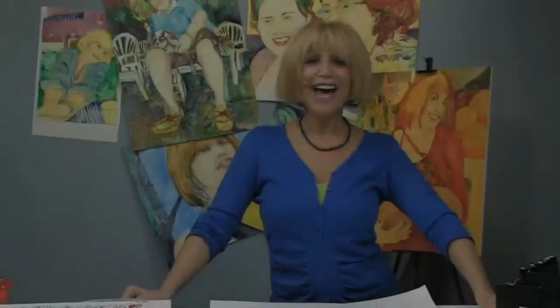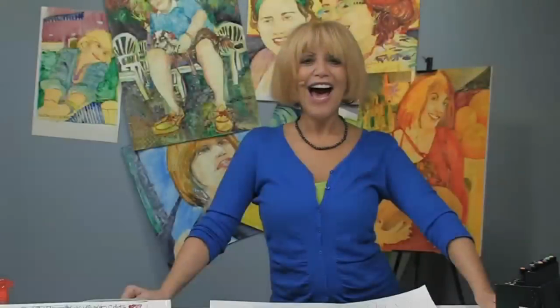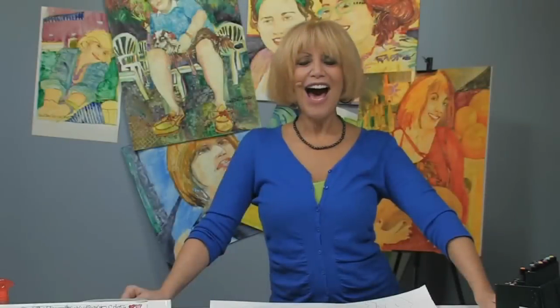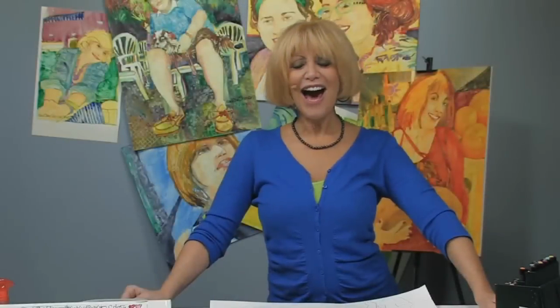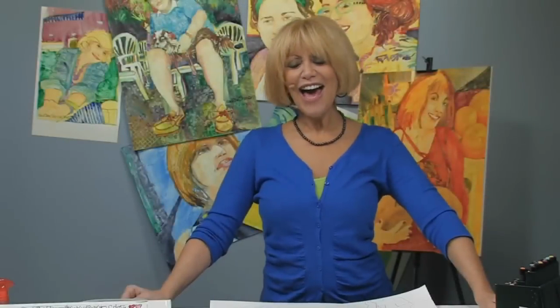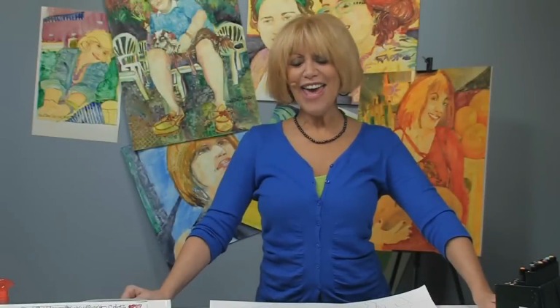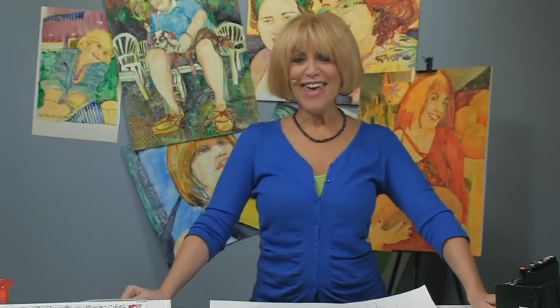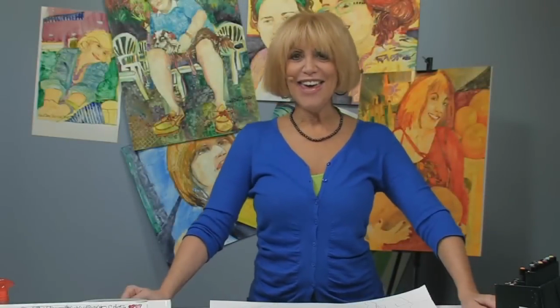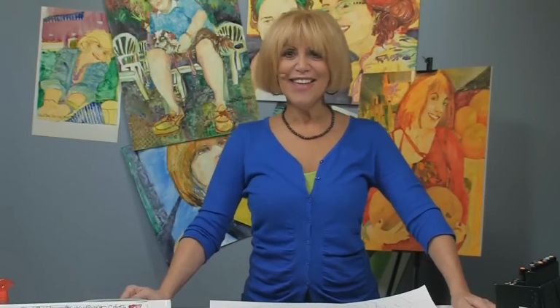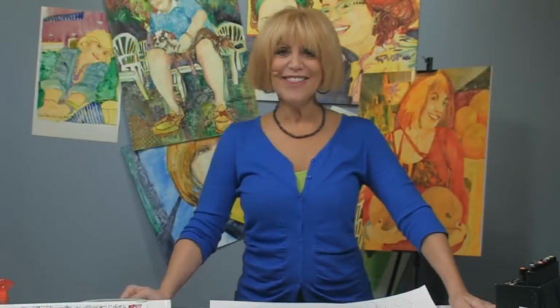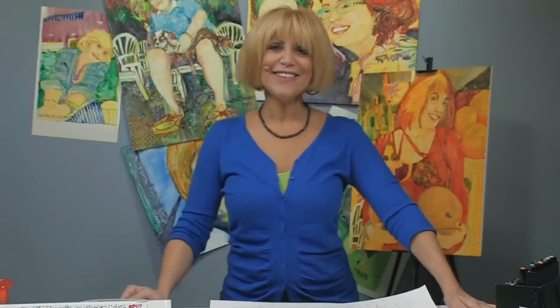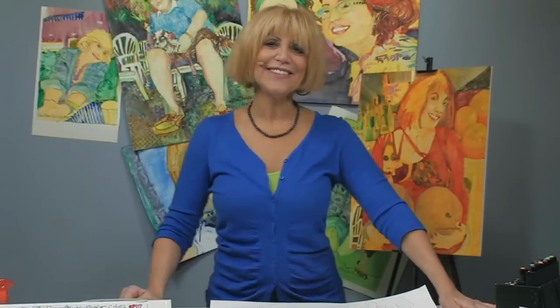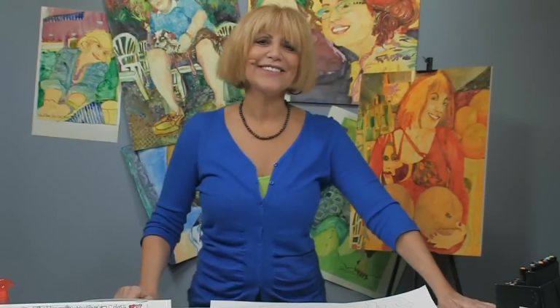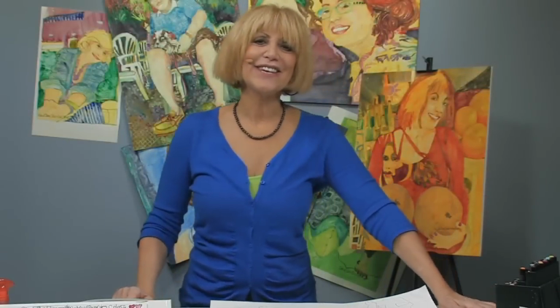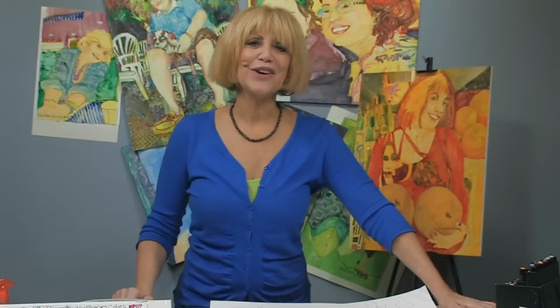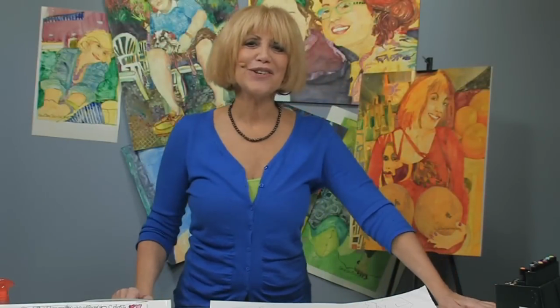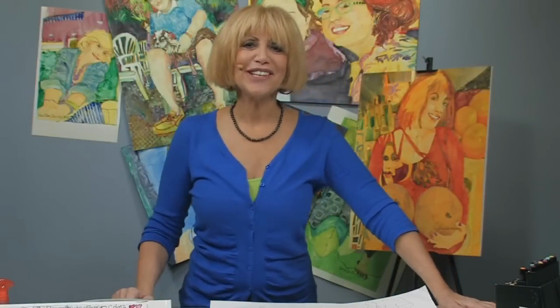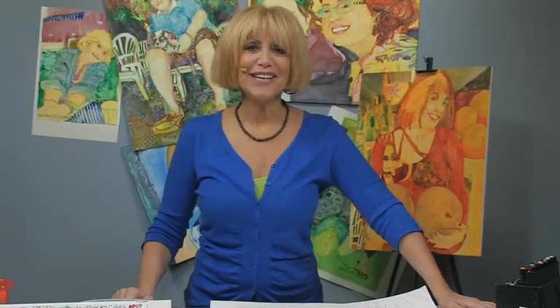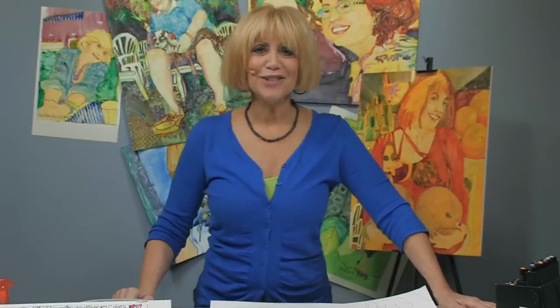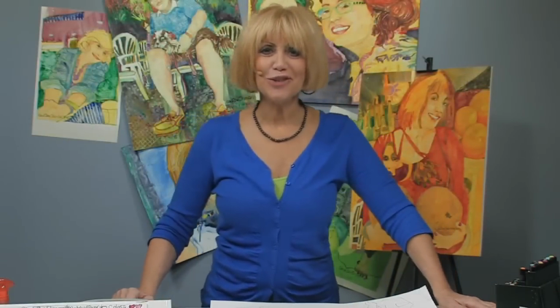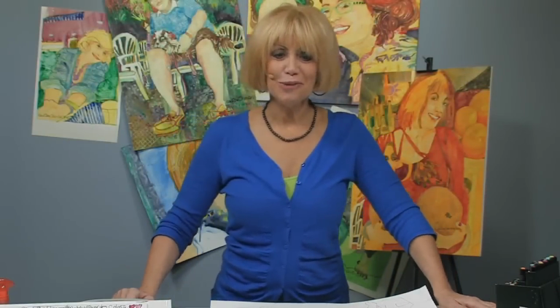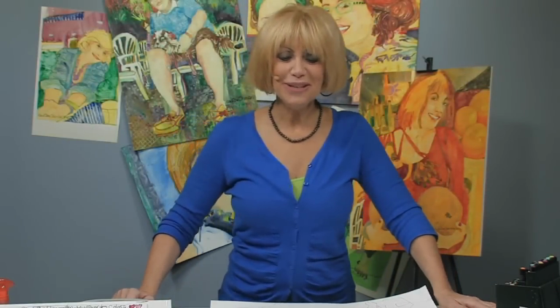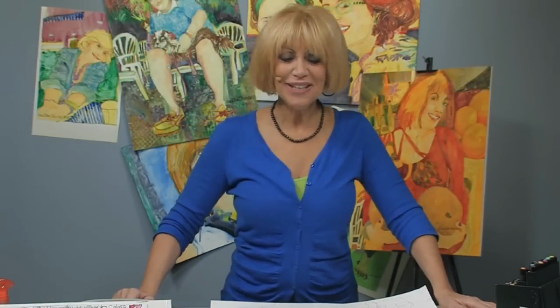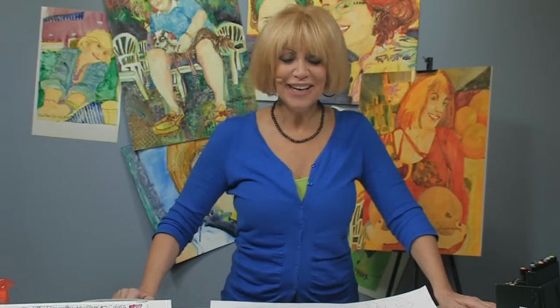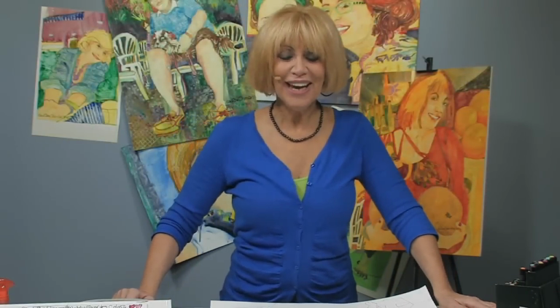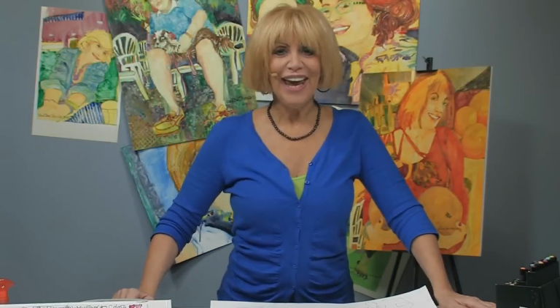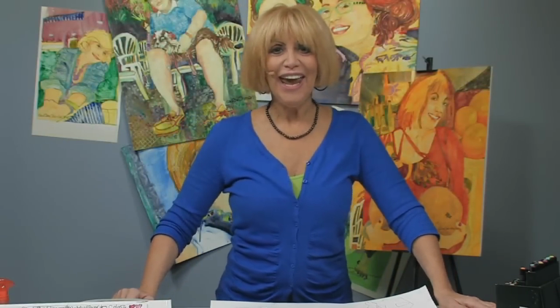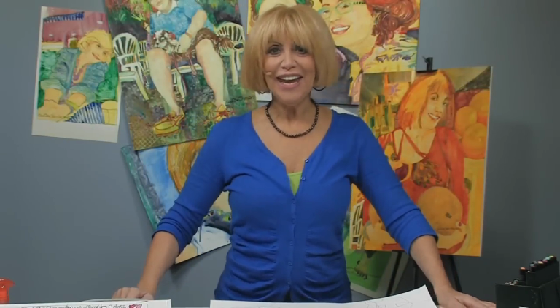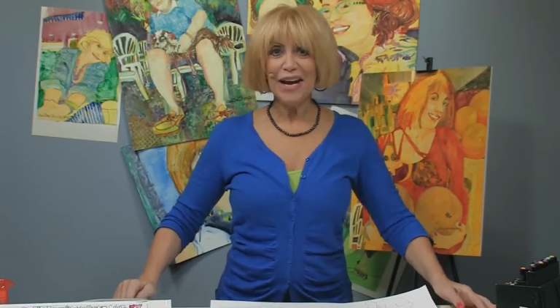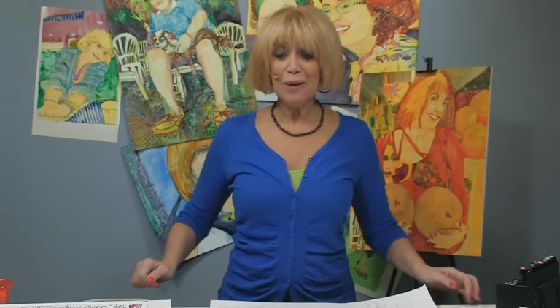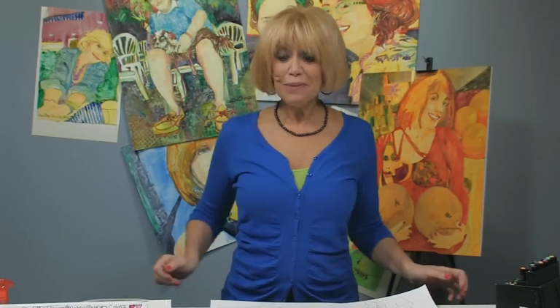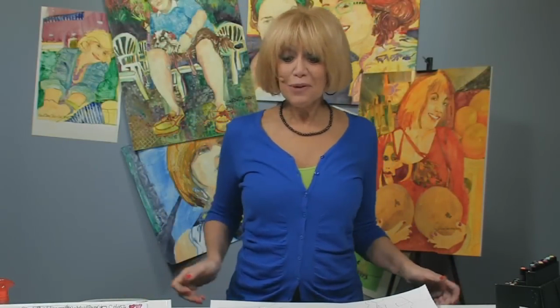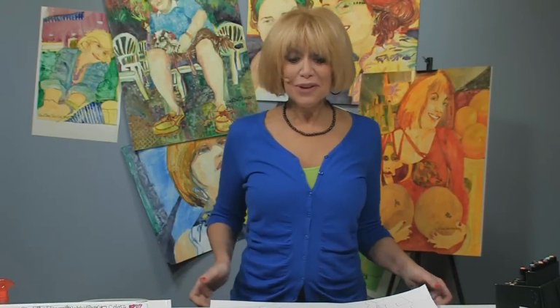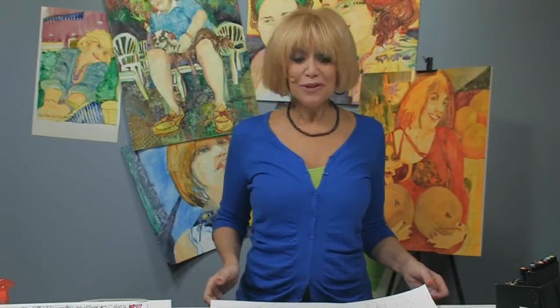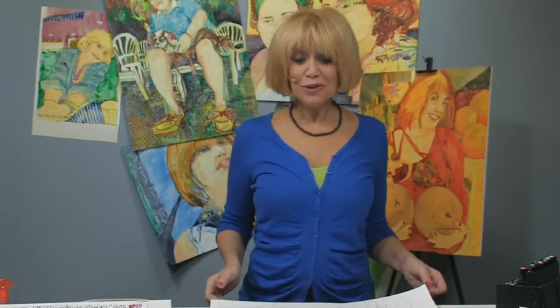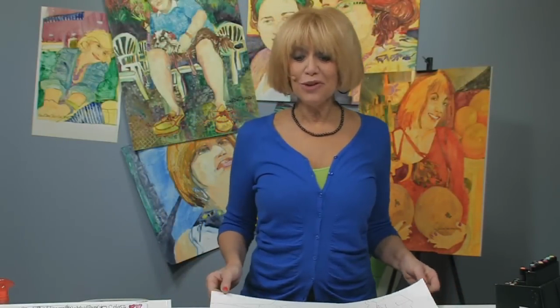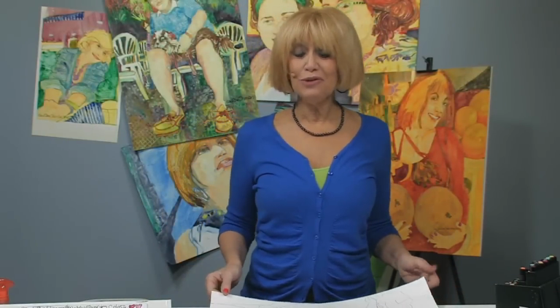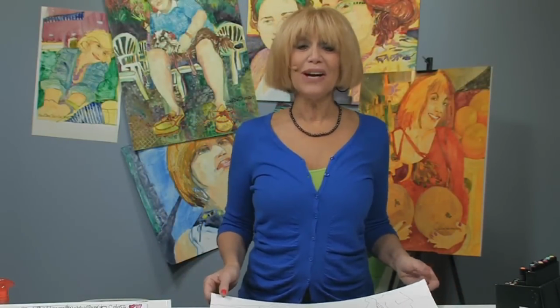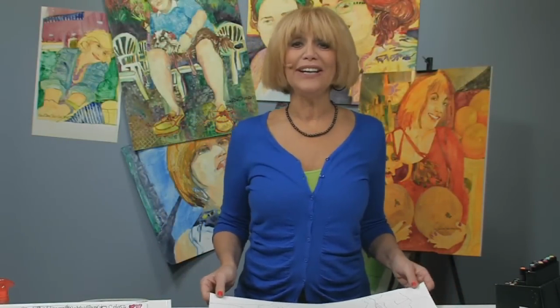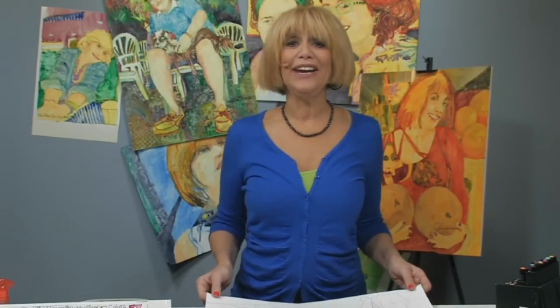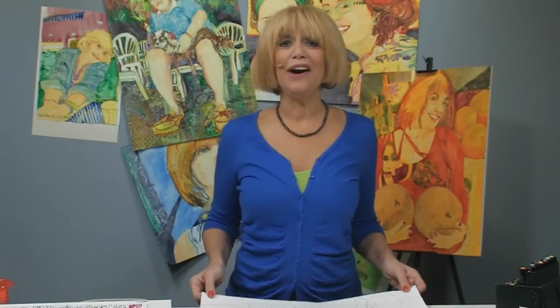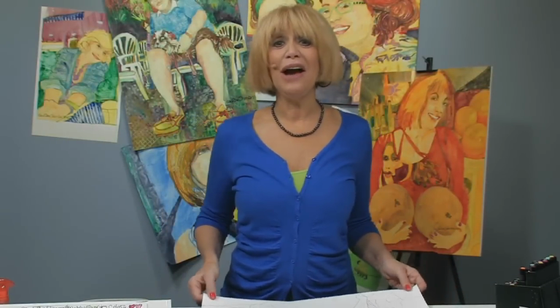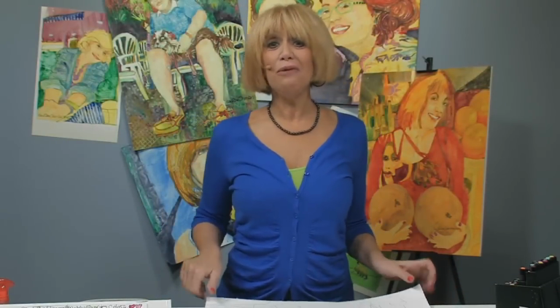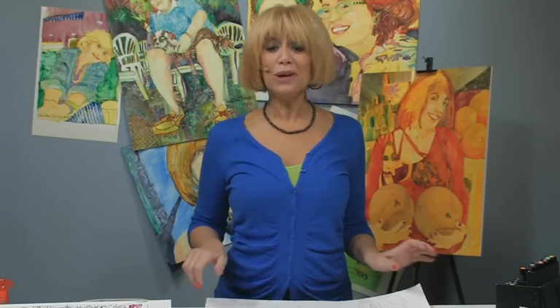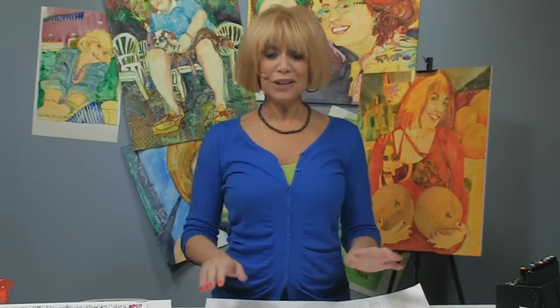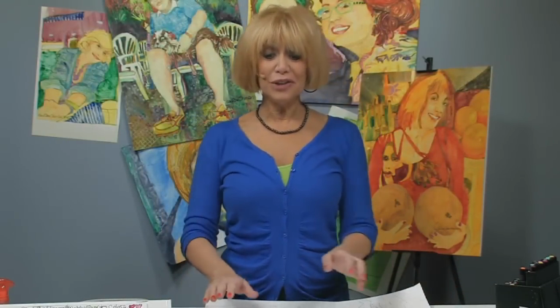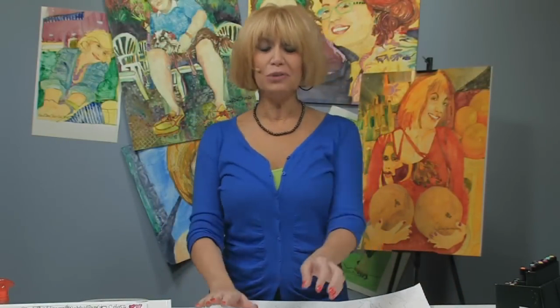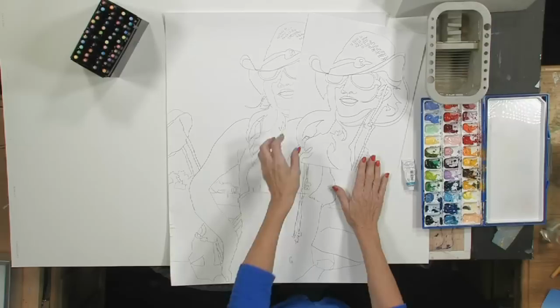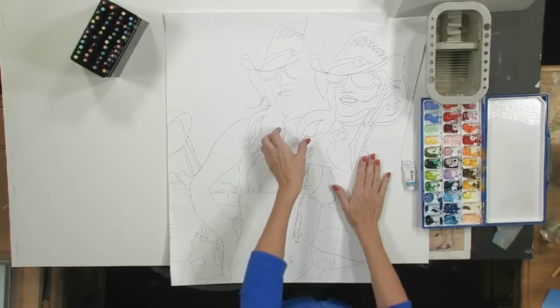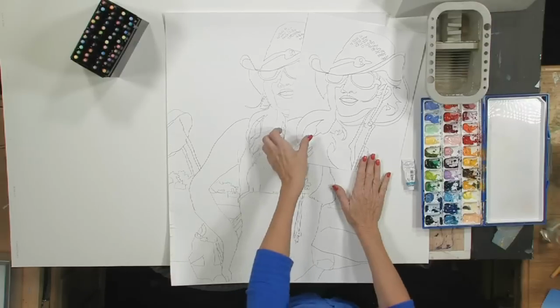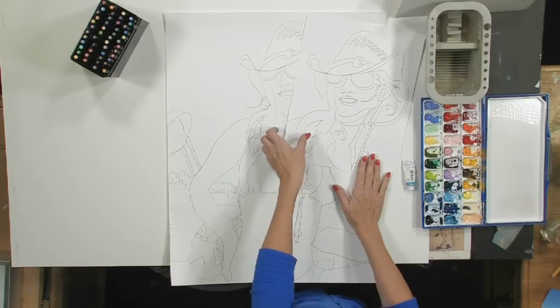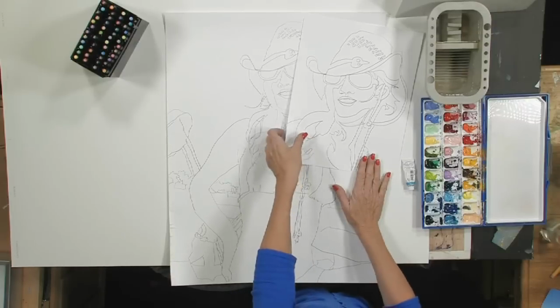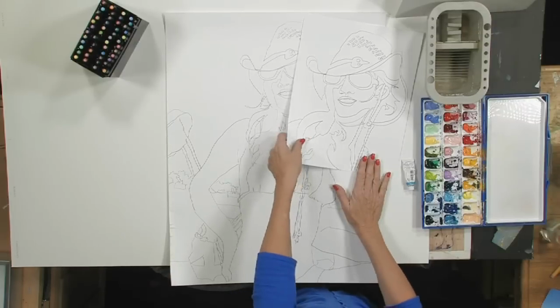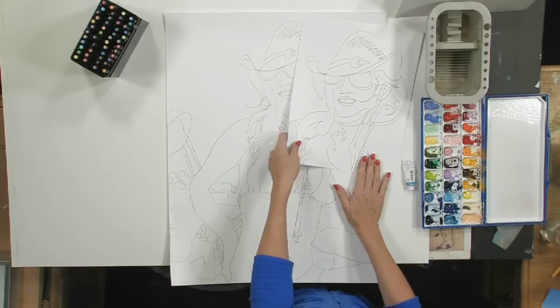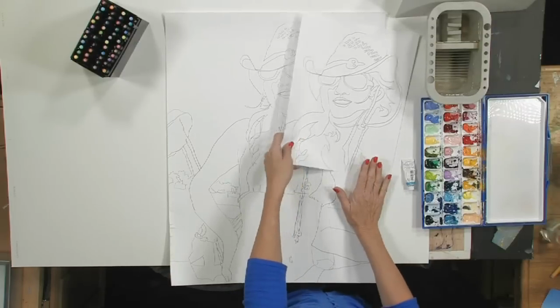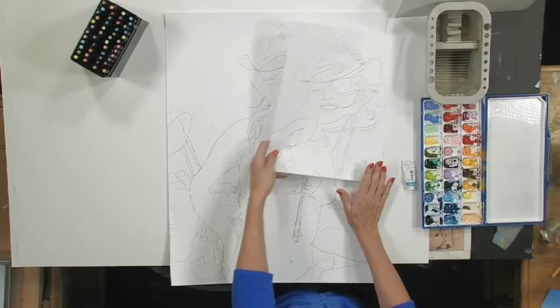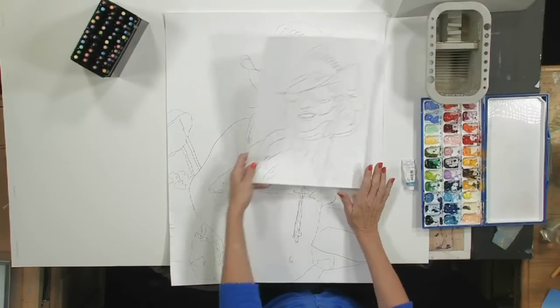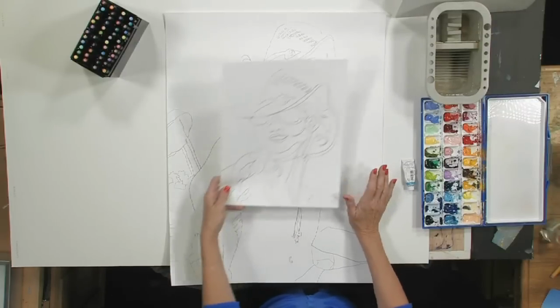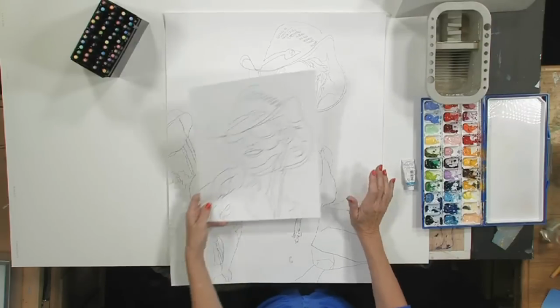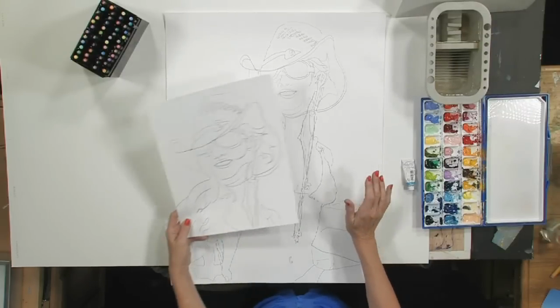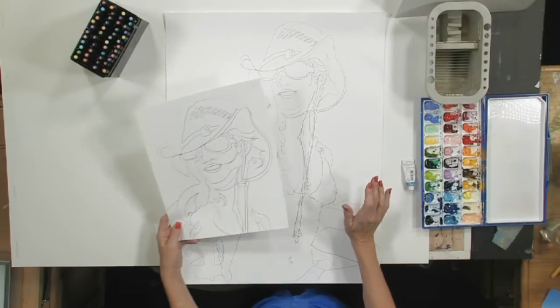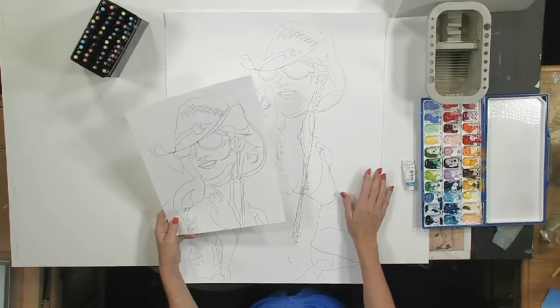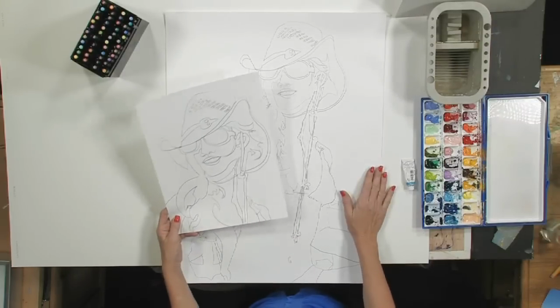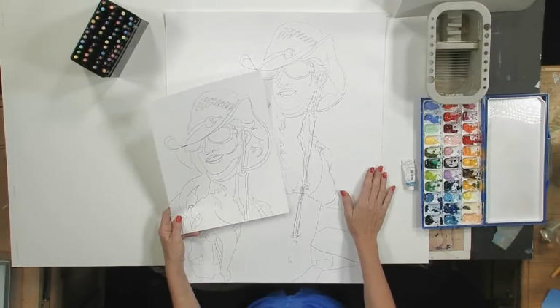Hi, this is Carol Ann Sherman, and I'm going to show you how we're going to do a little trial portrait on a piece of Yupo.